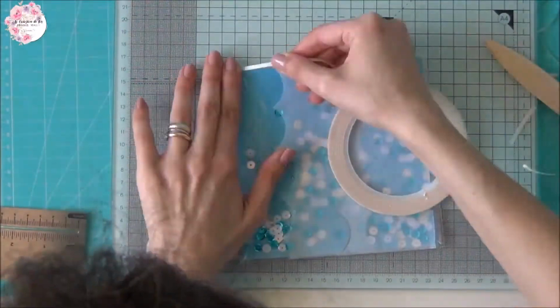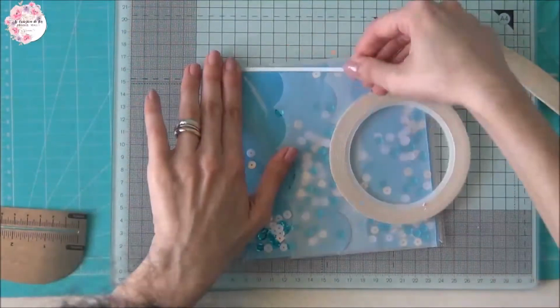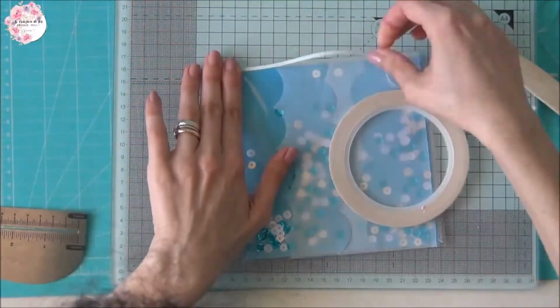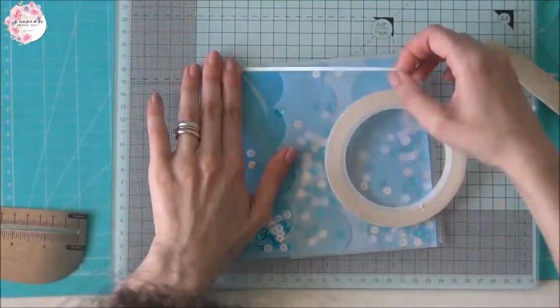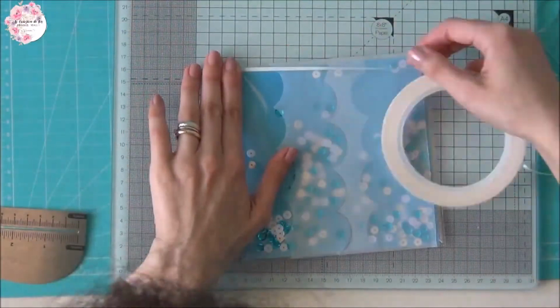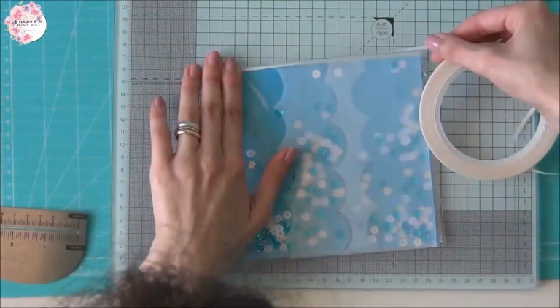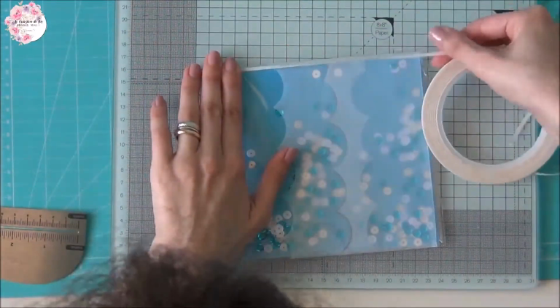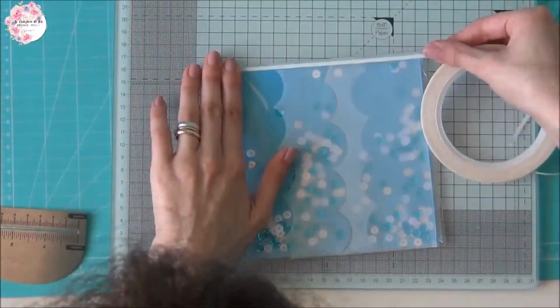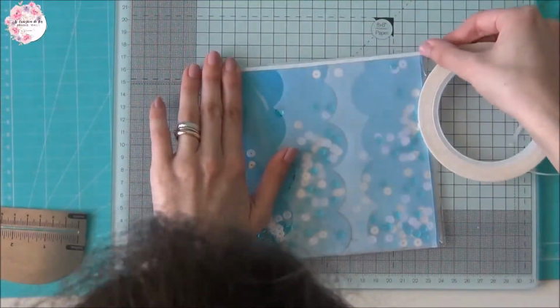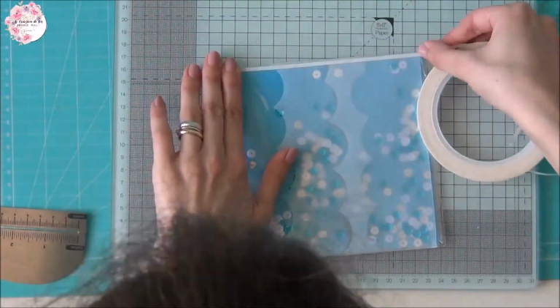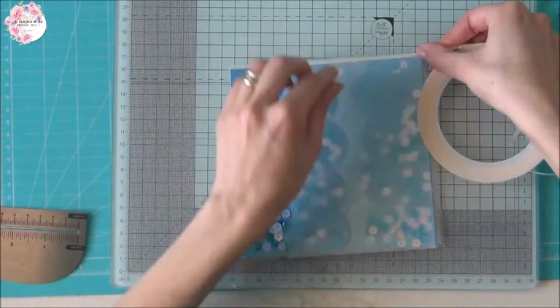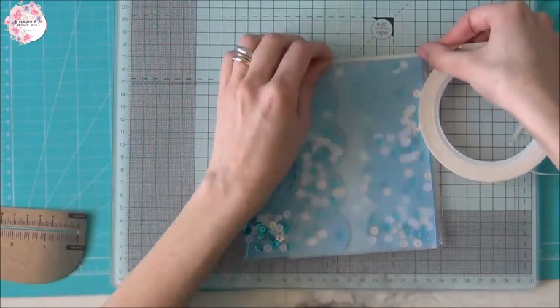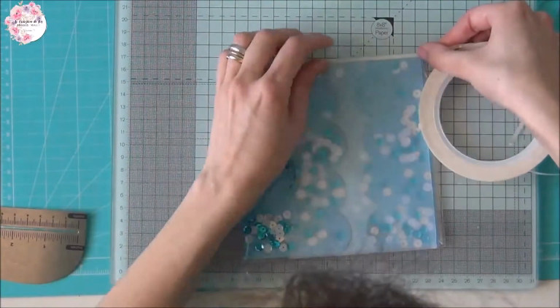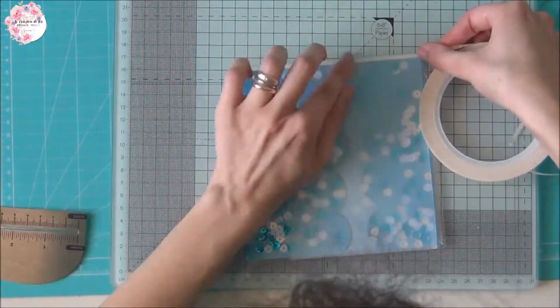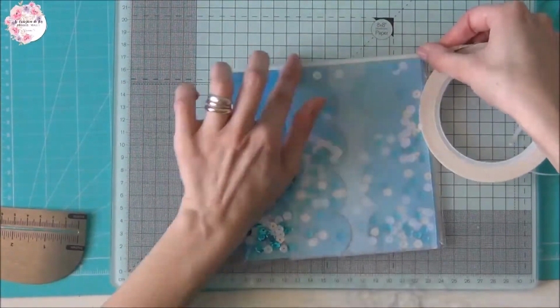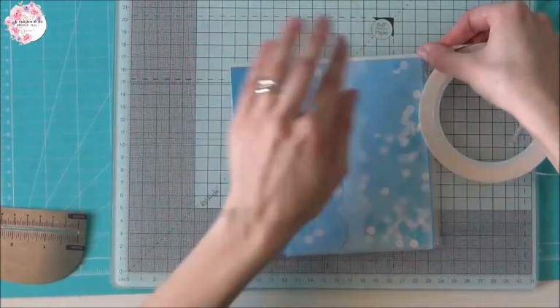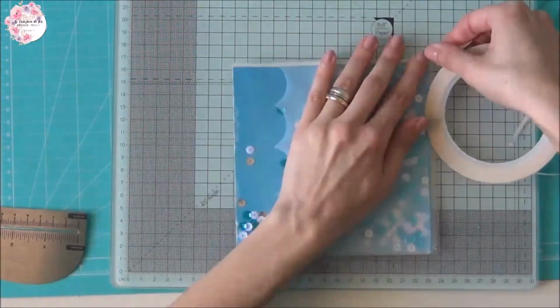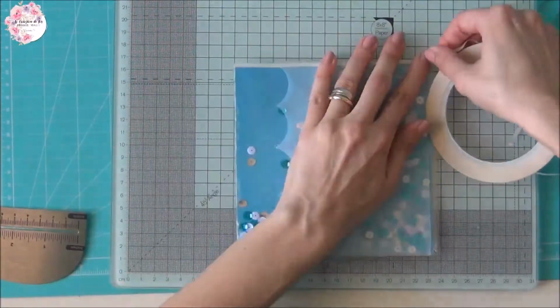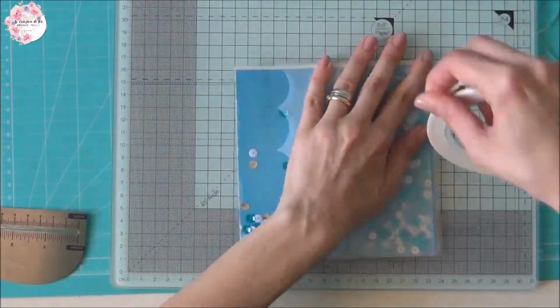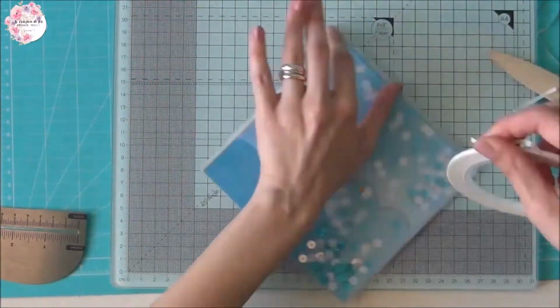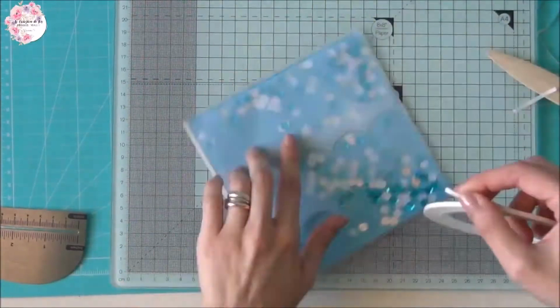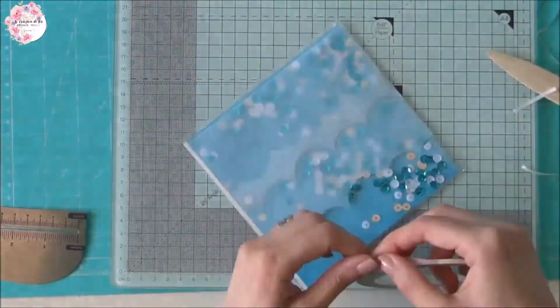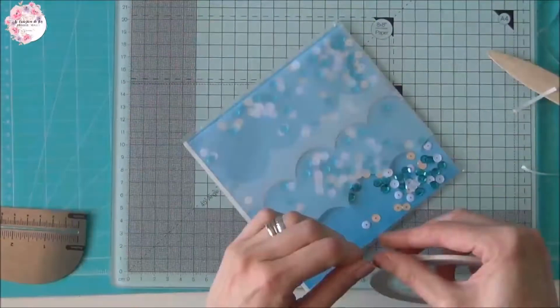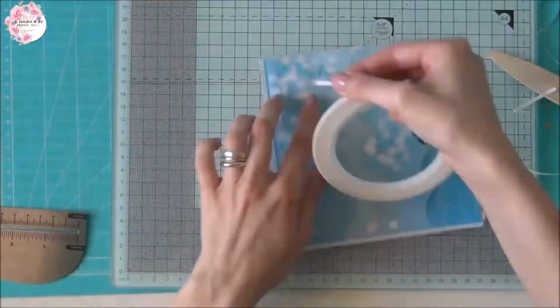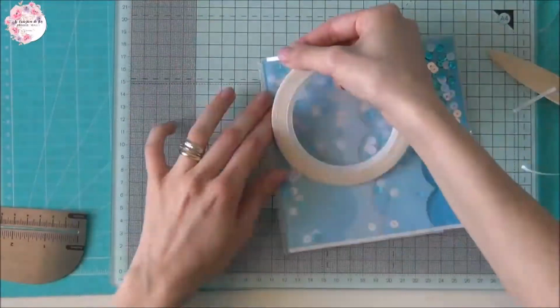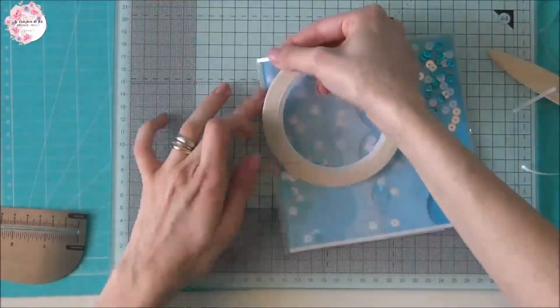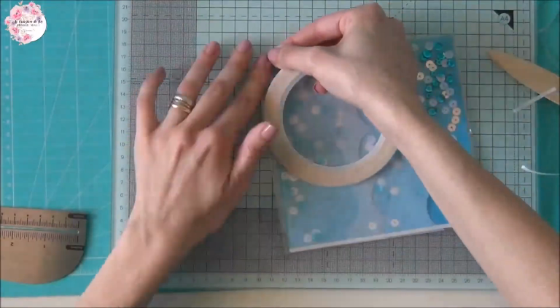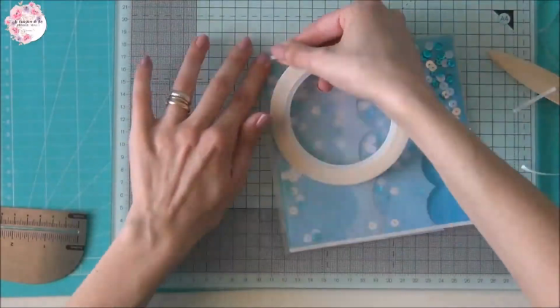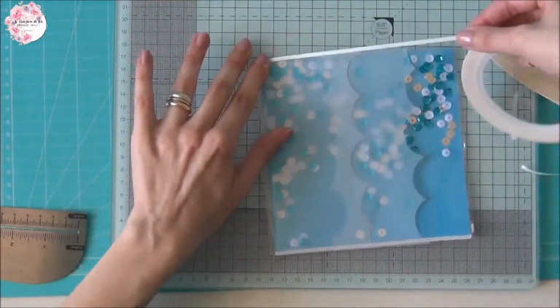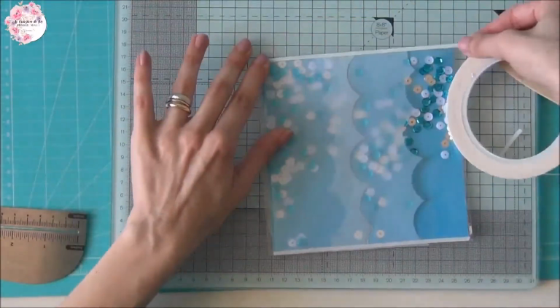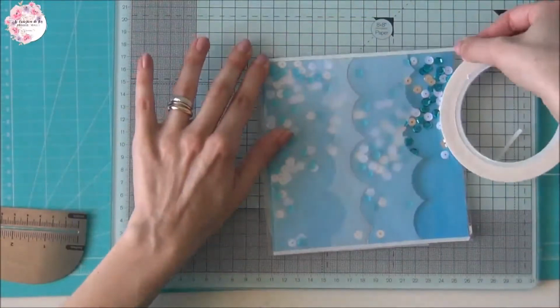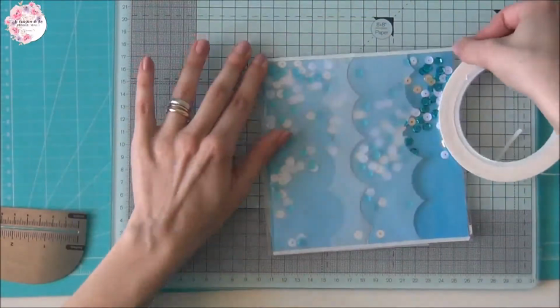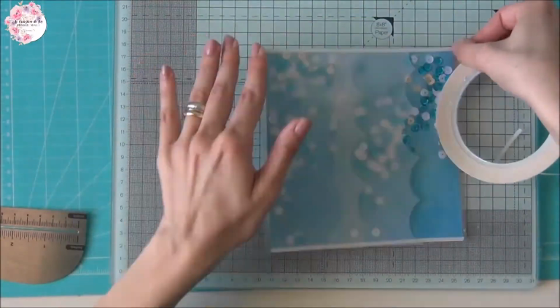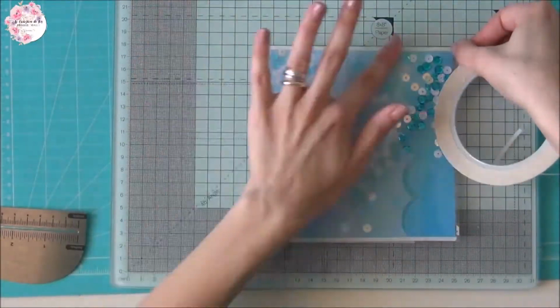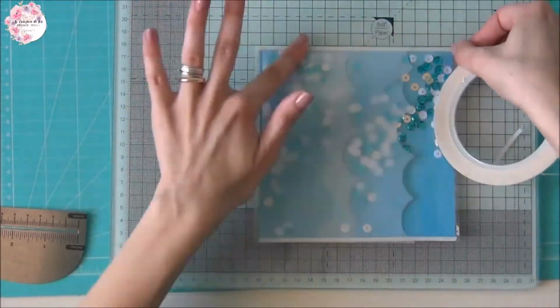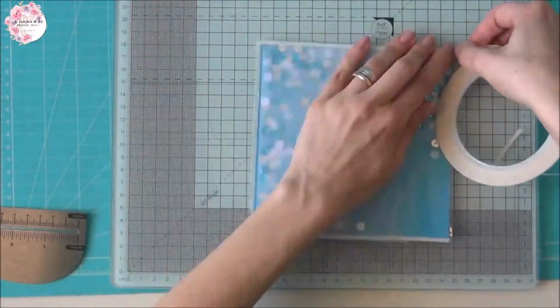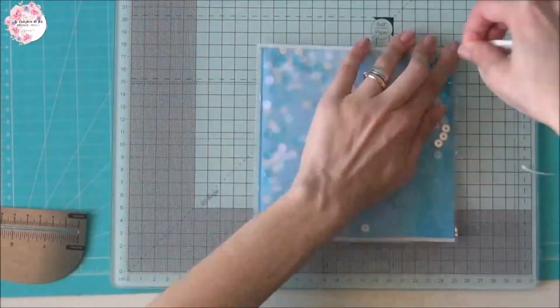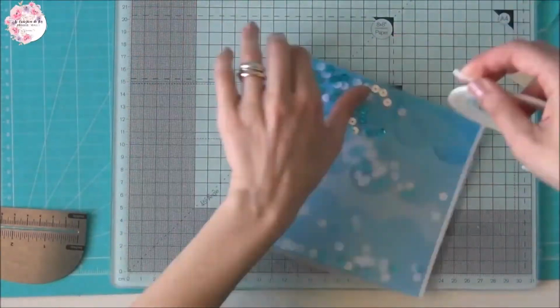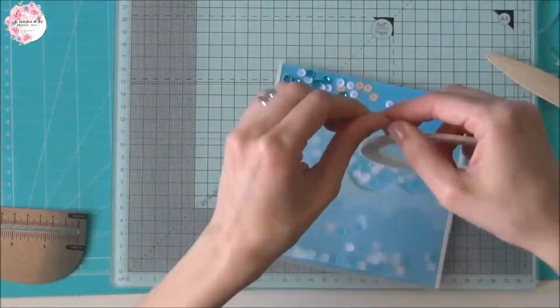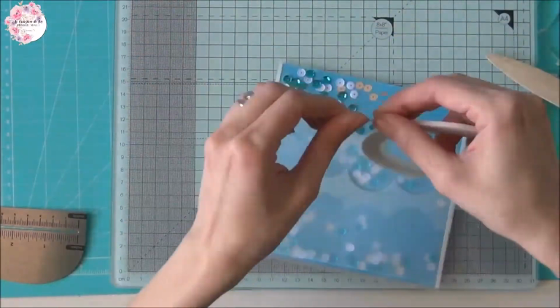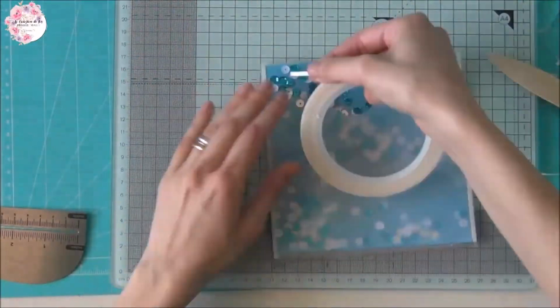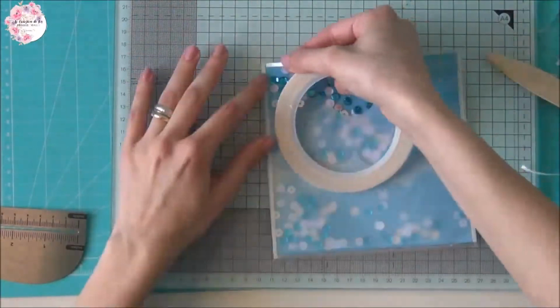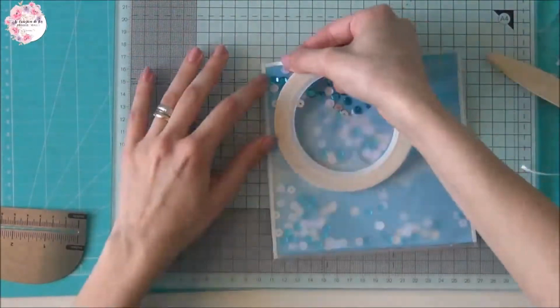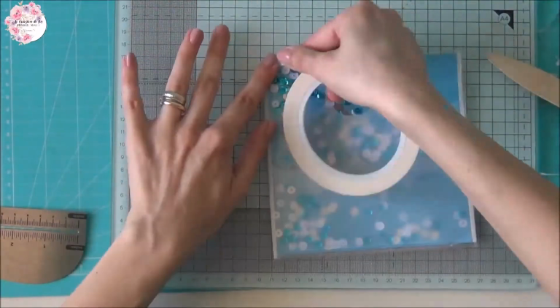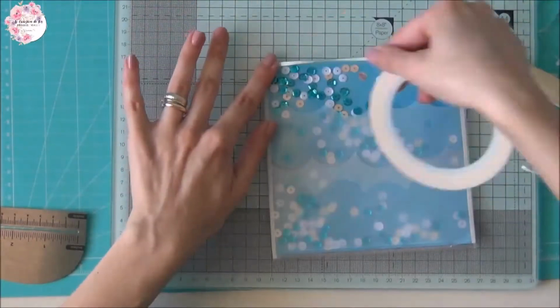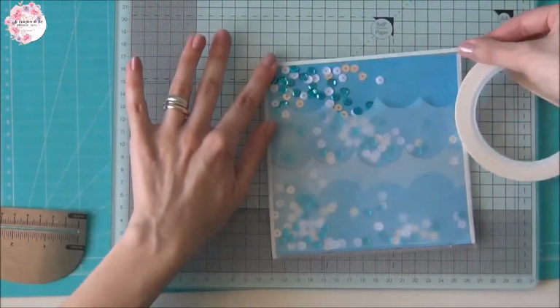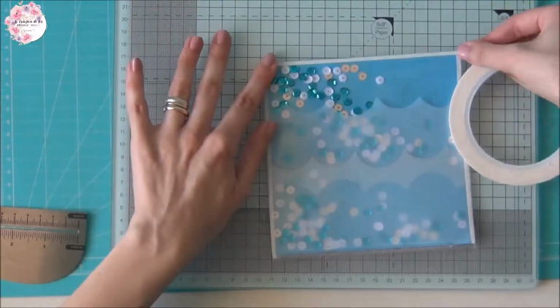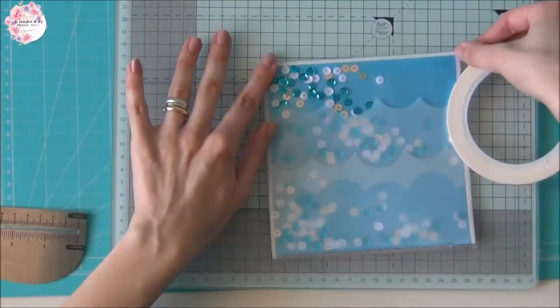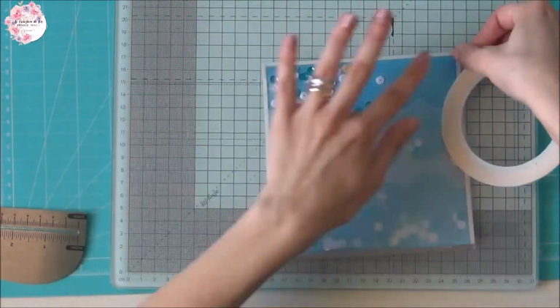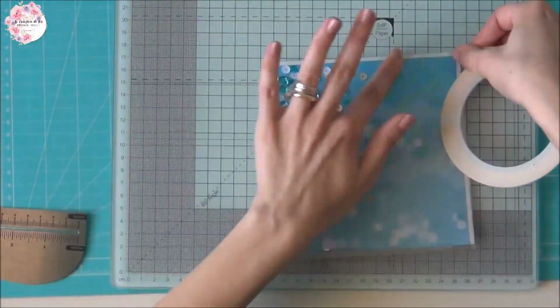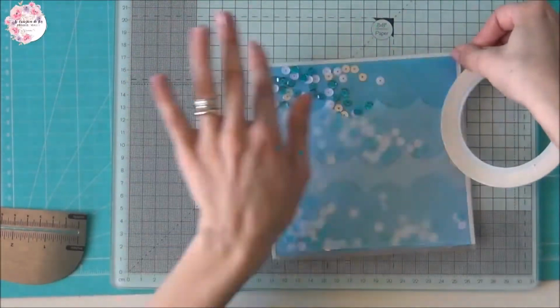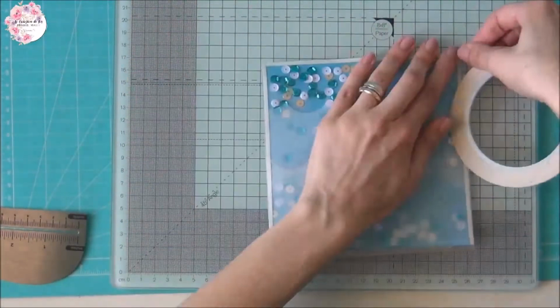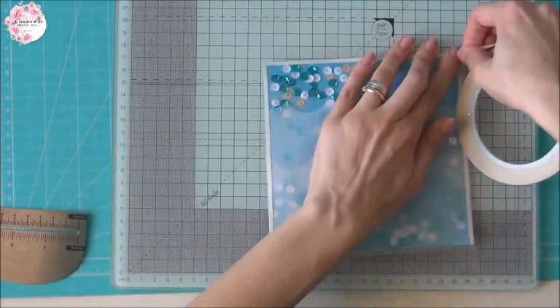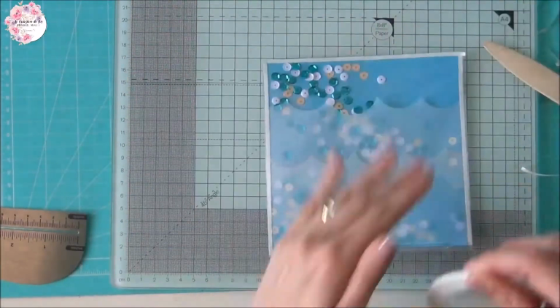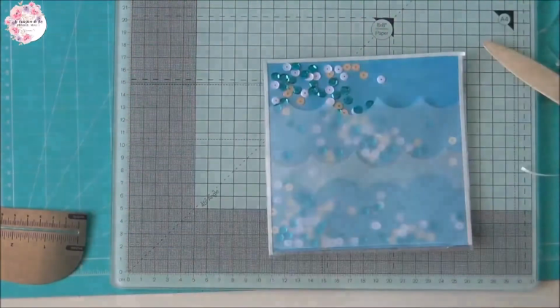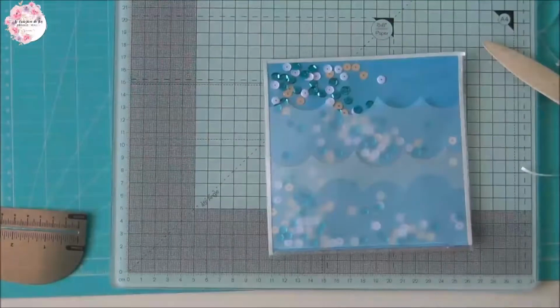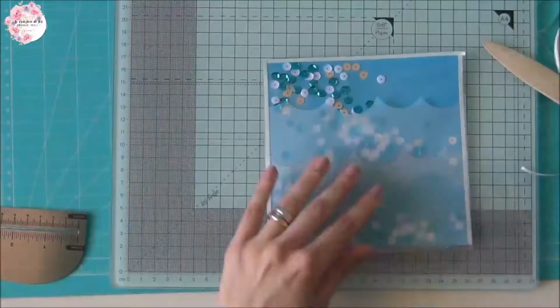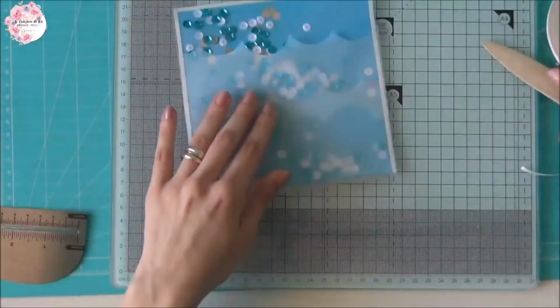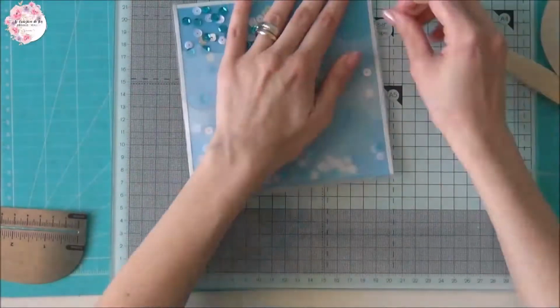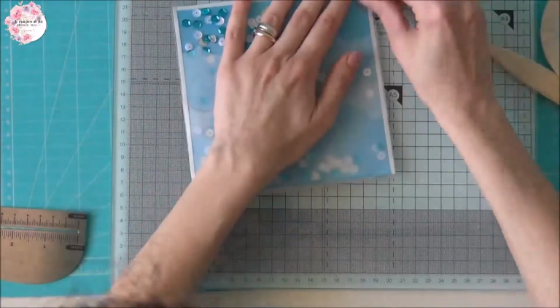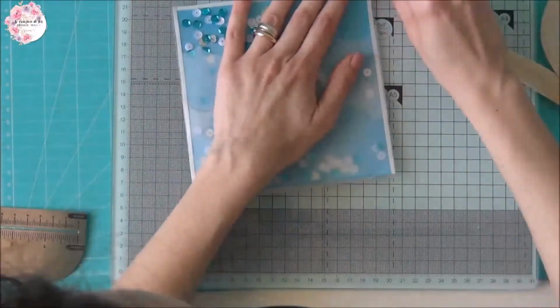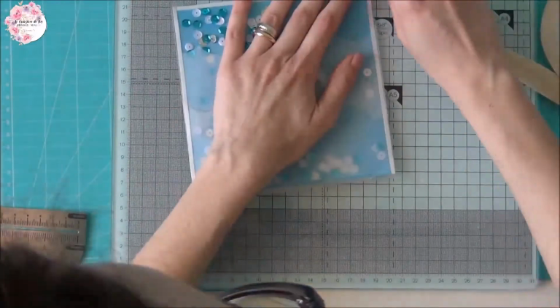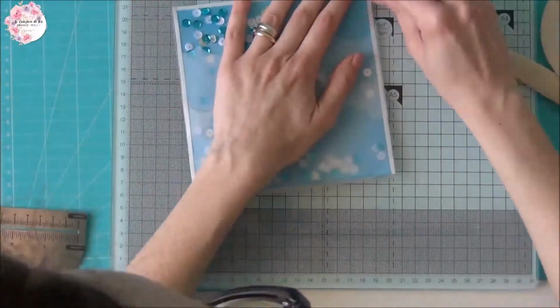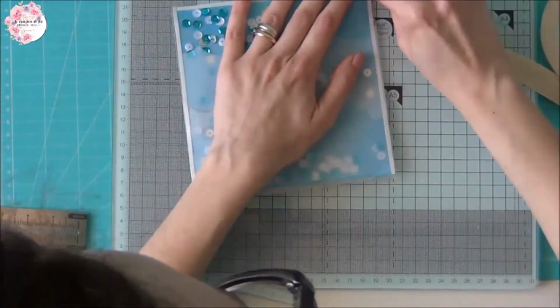Adesso vado a posizionare il nastro biadesivo su tutti e quattro i lati per andare ad attaccare la nostra cornice.